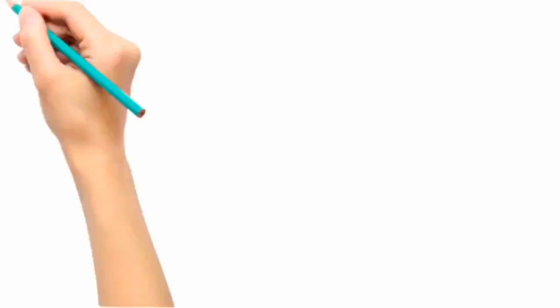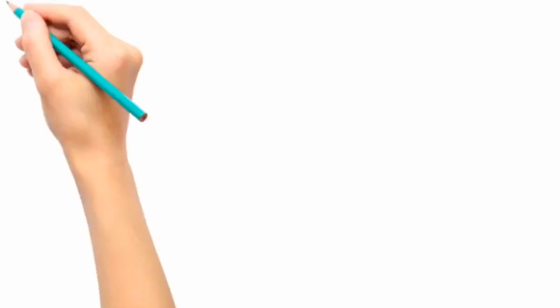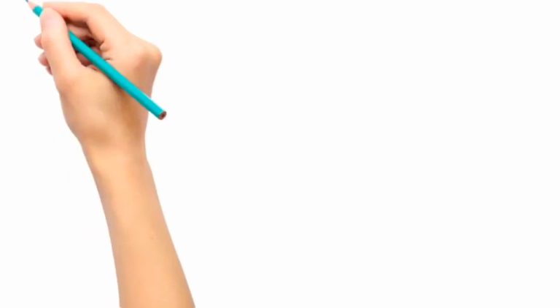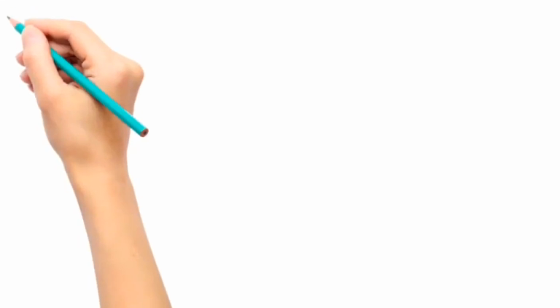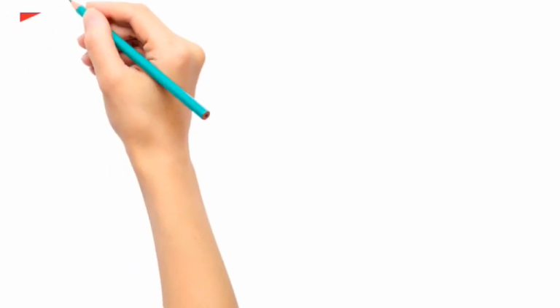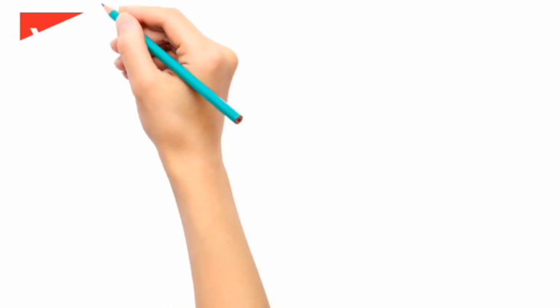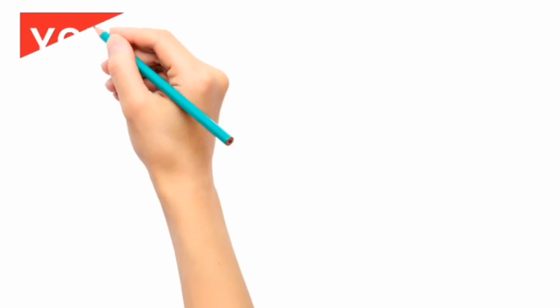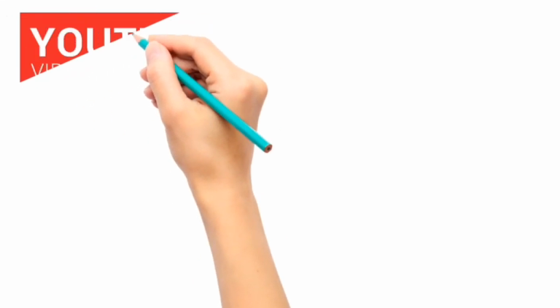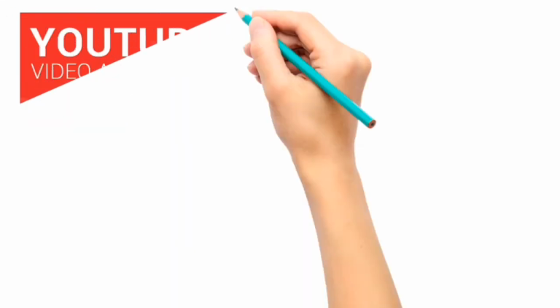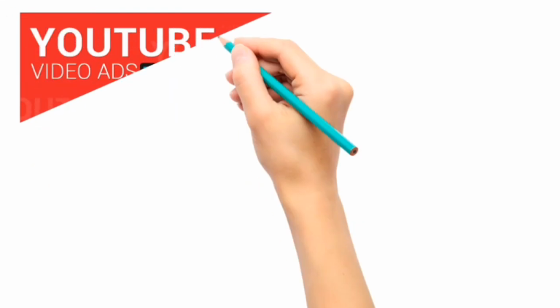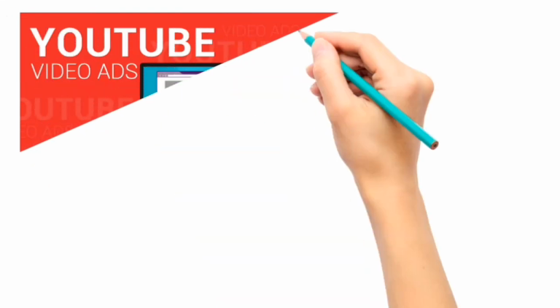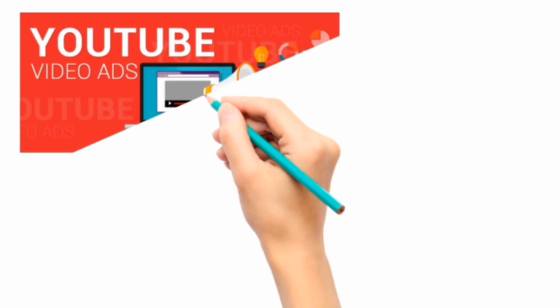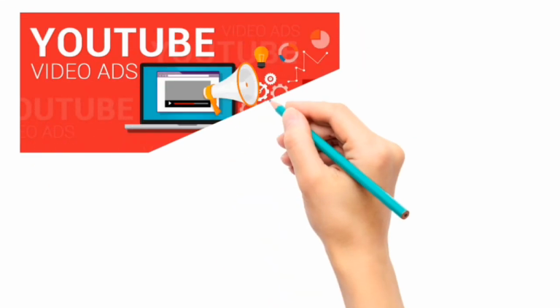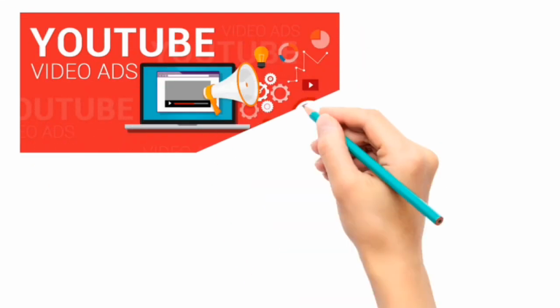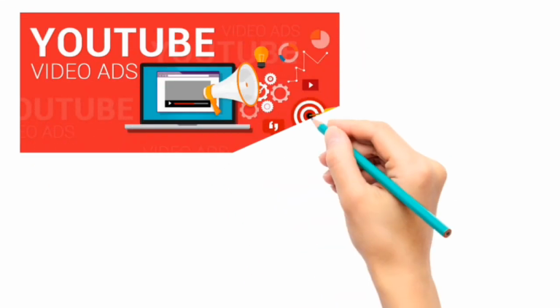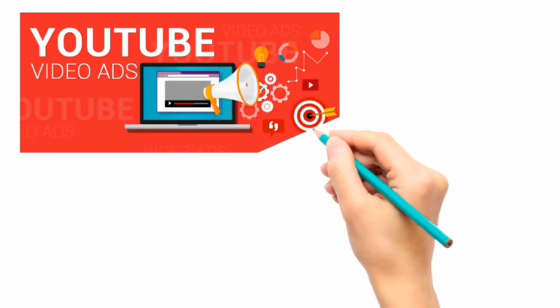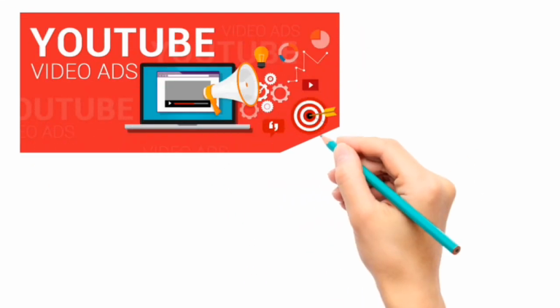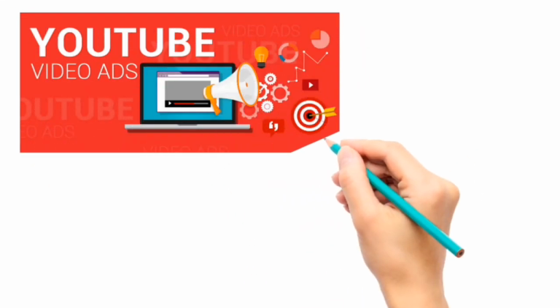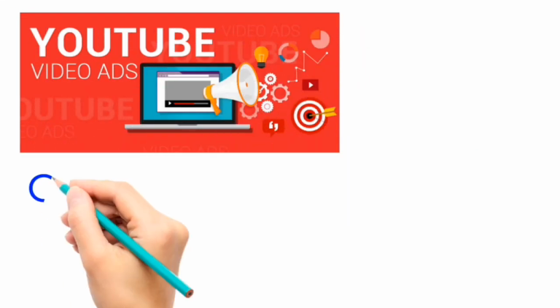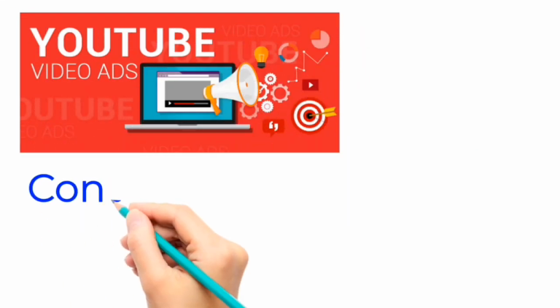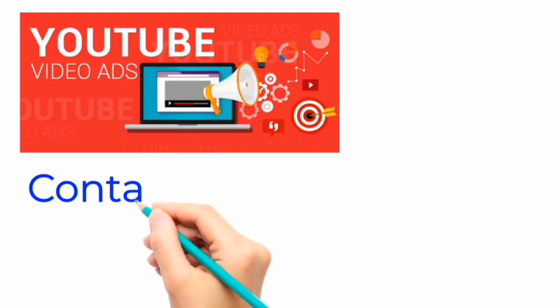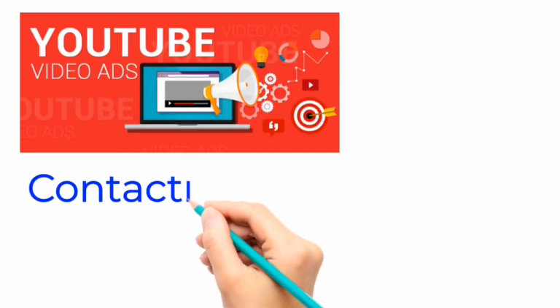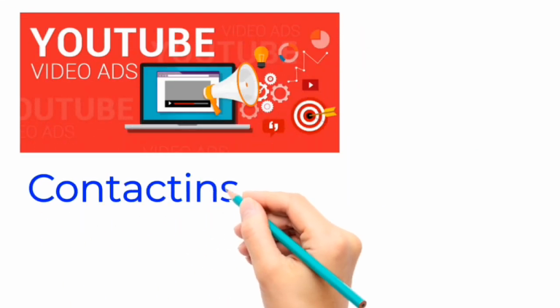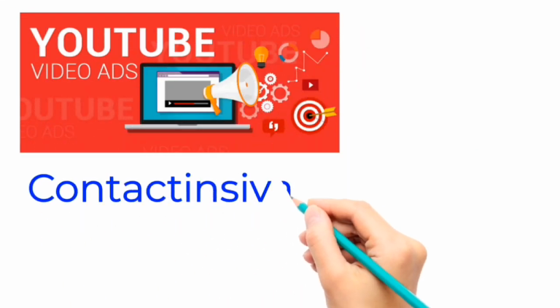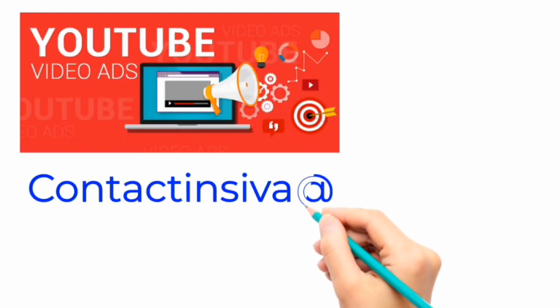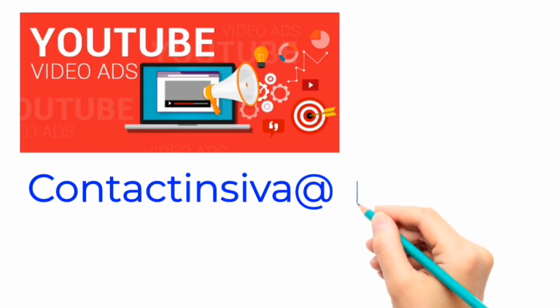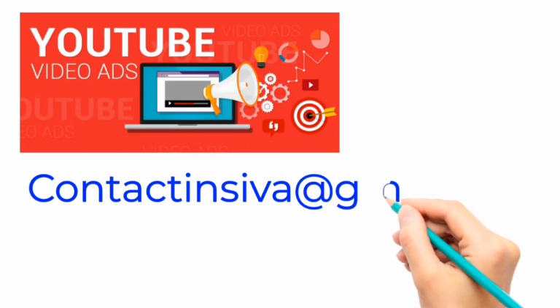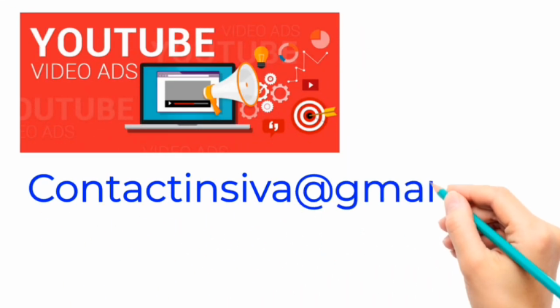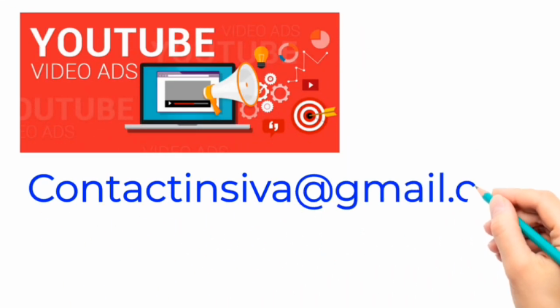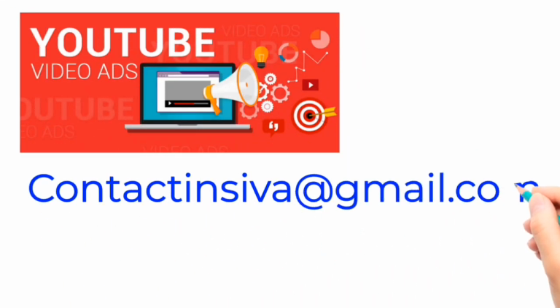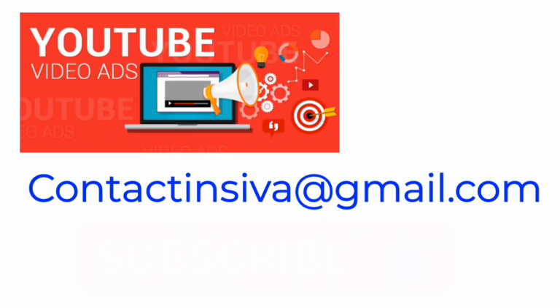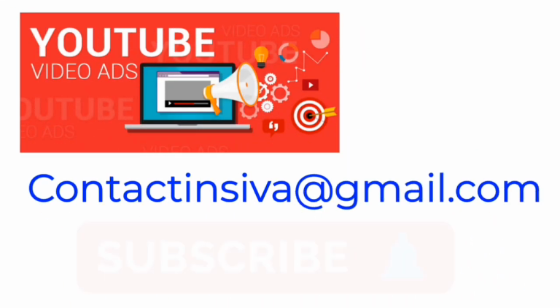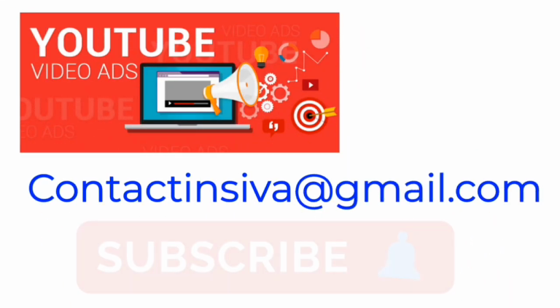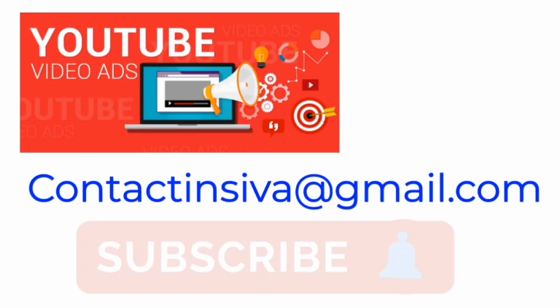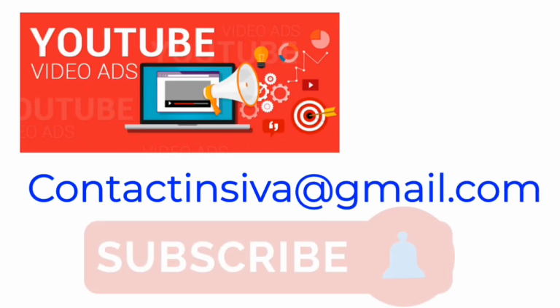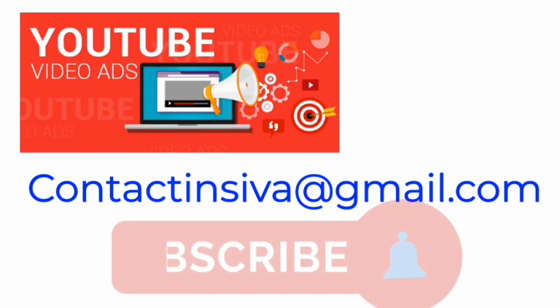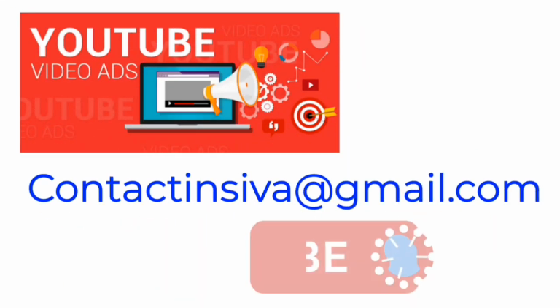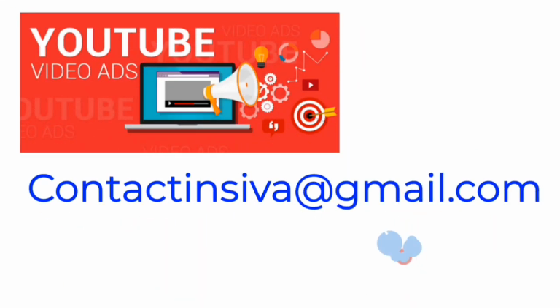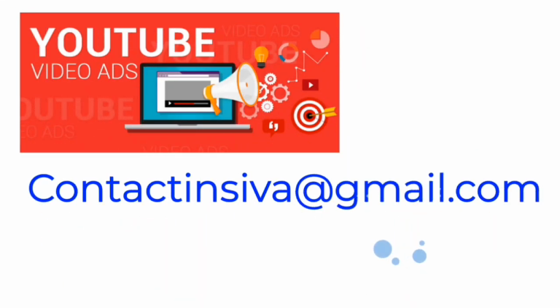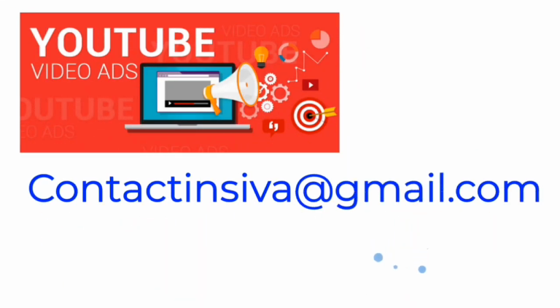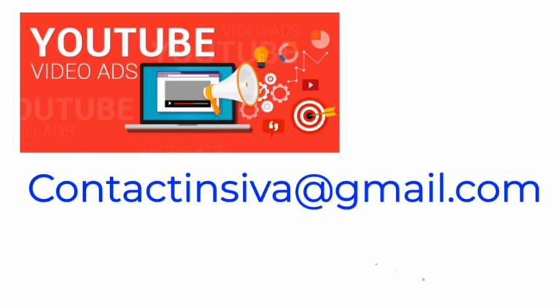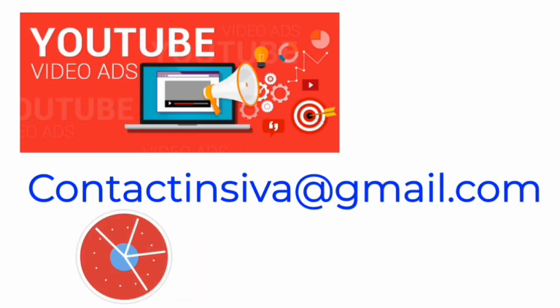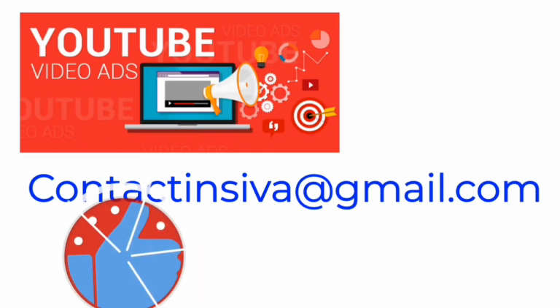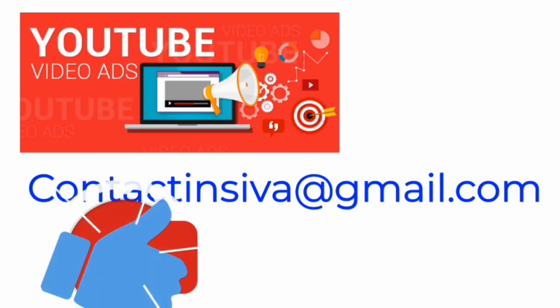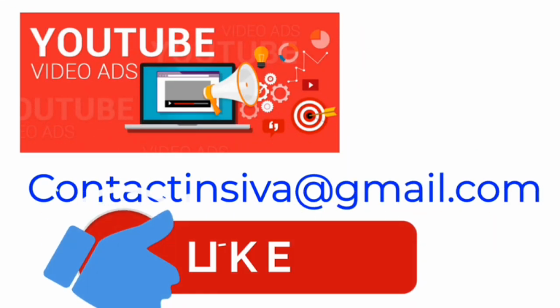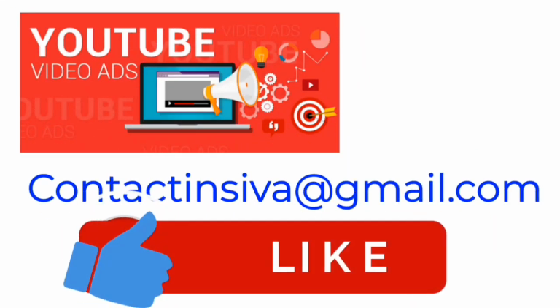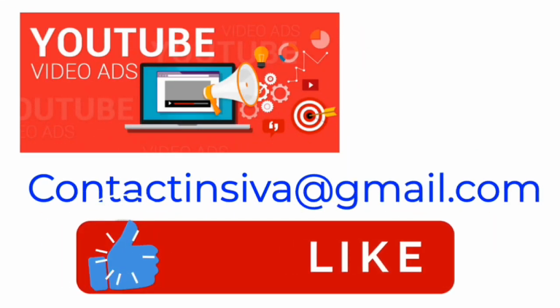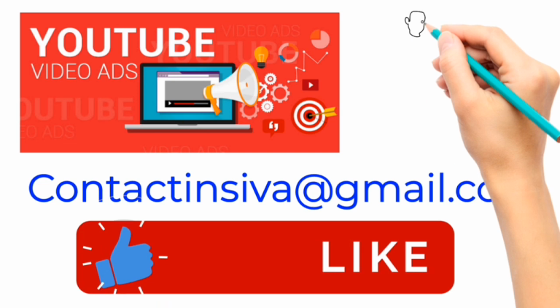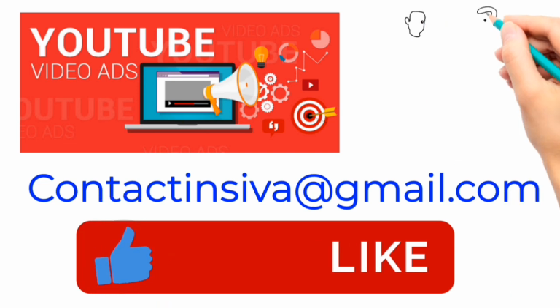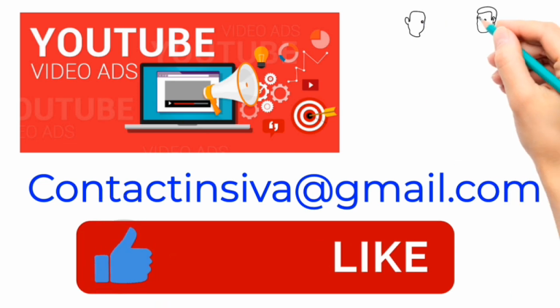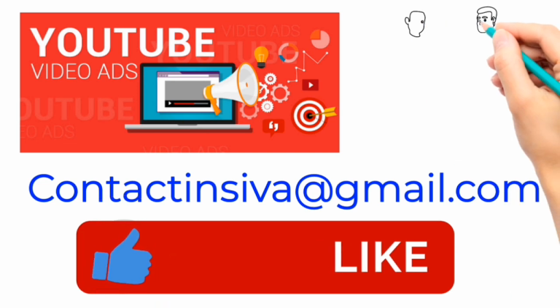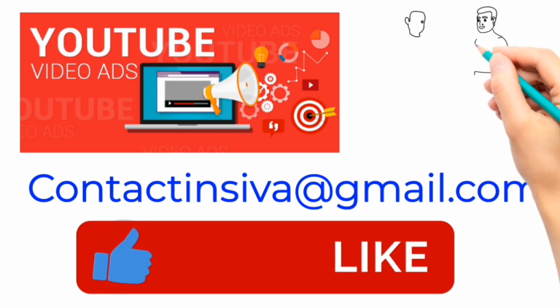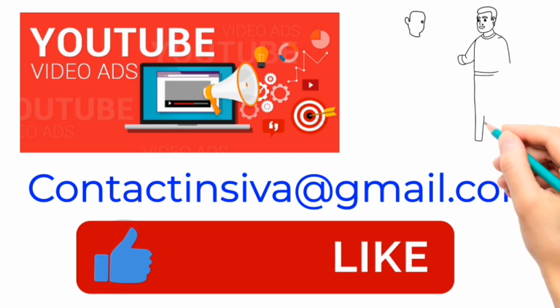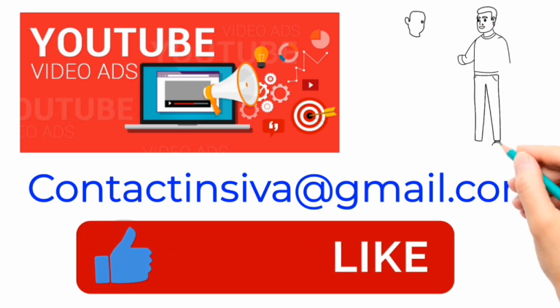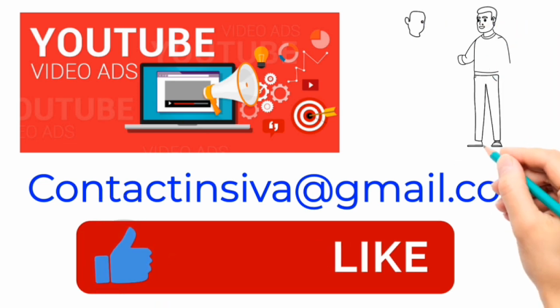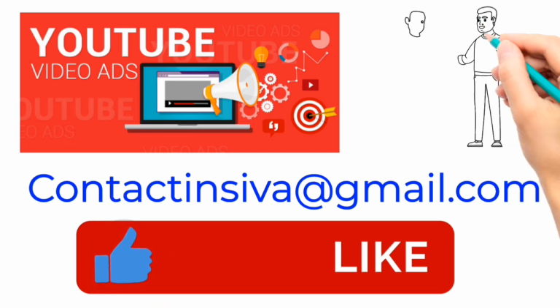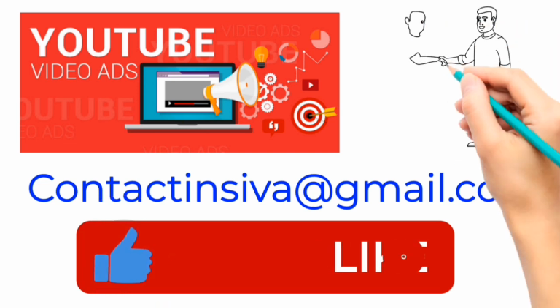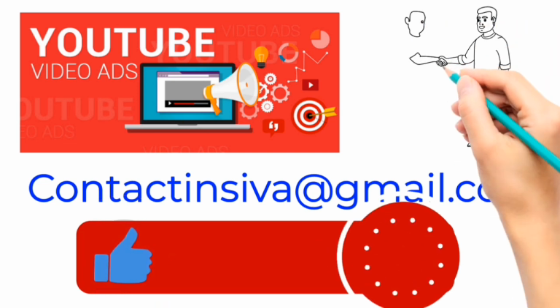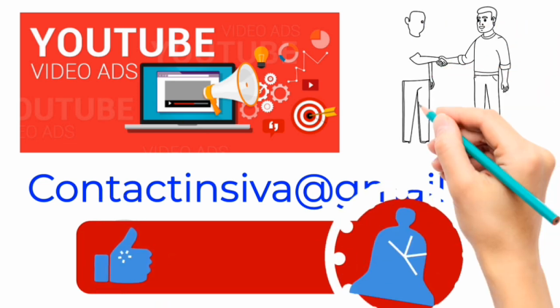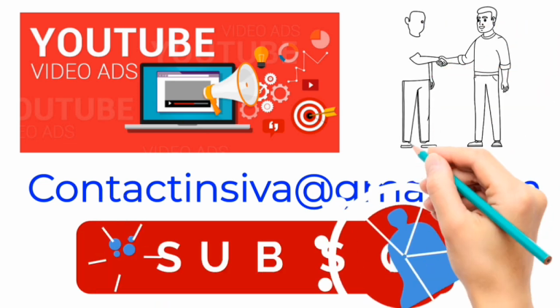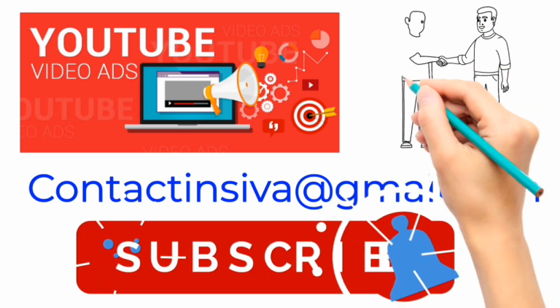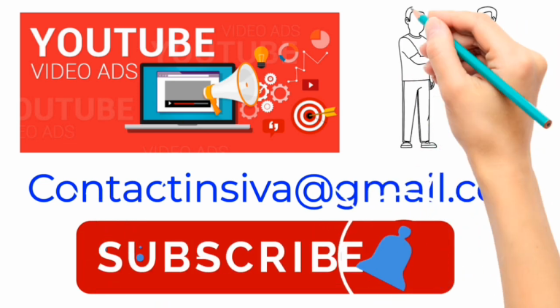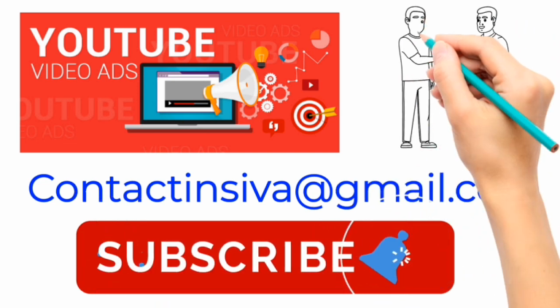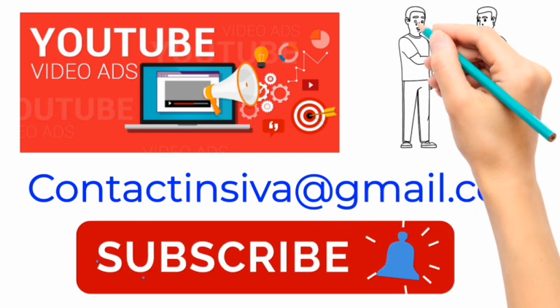In our channel, you will be able to contact us at incivo@gmail.com.